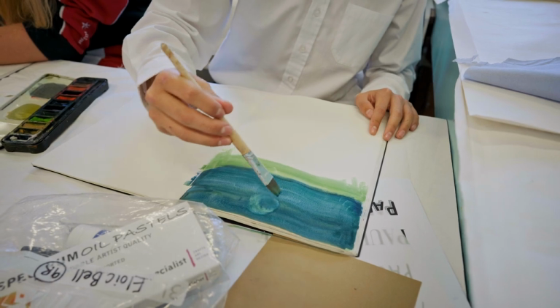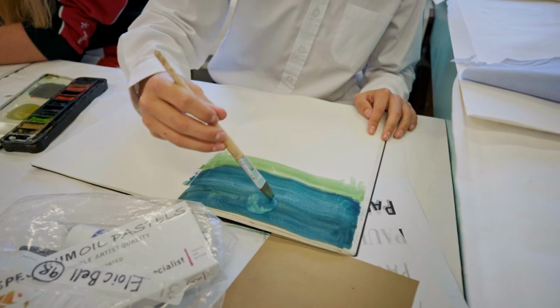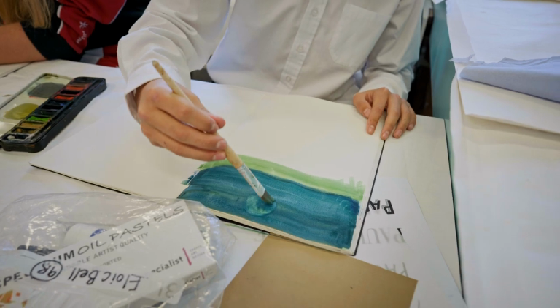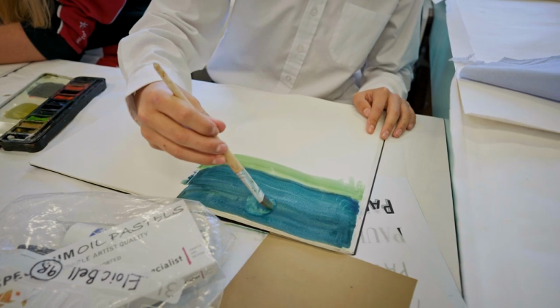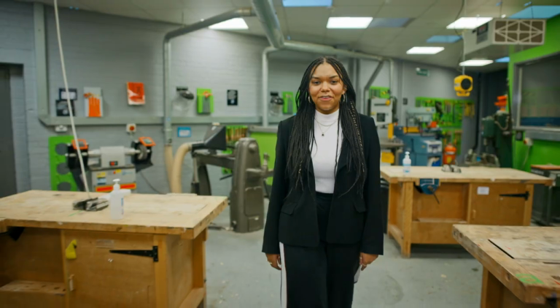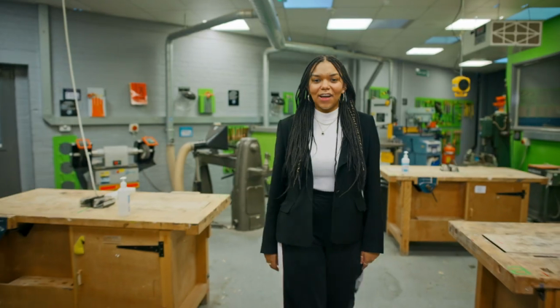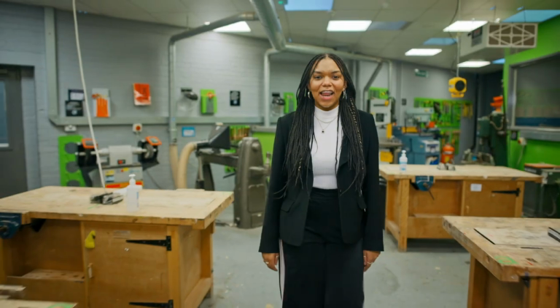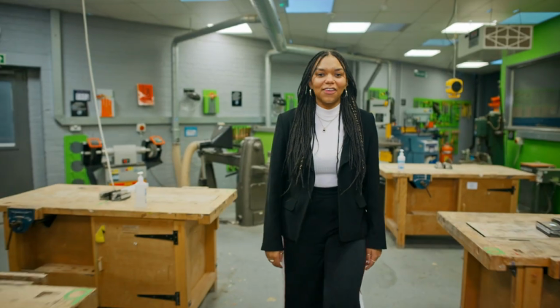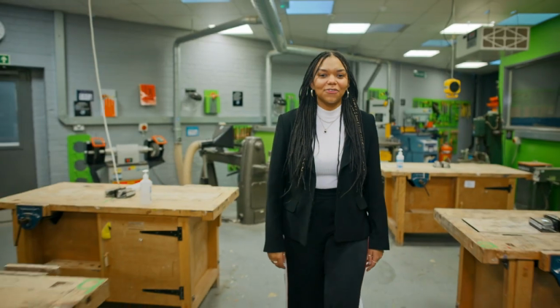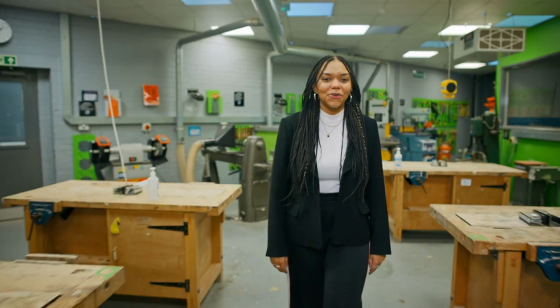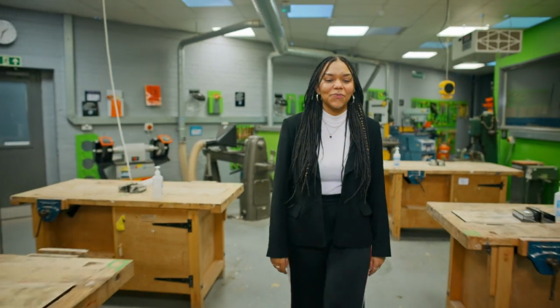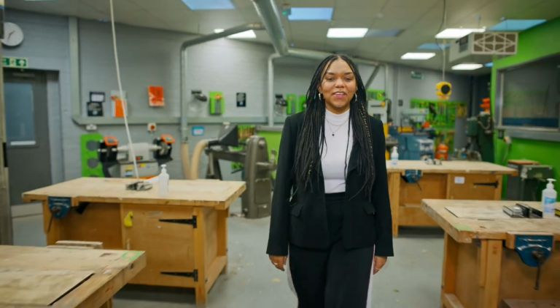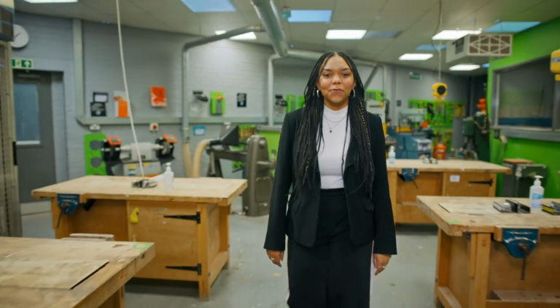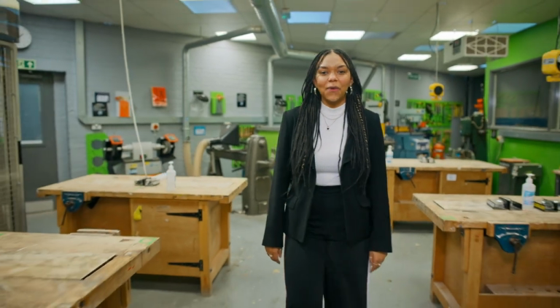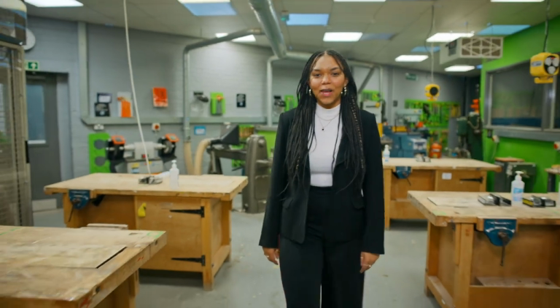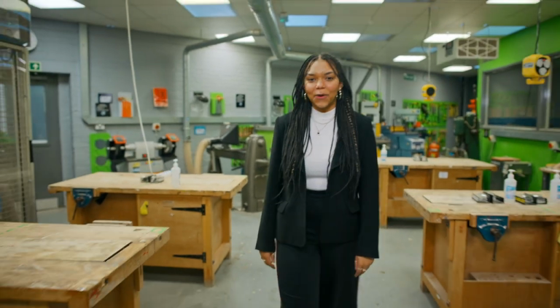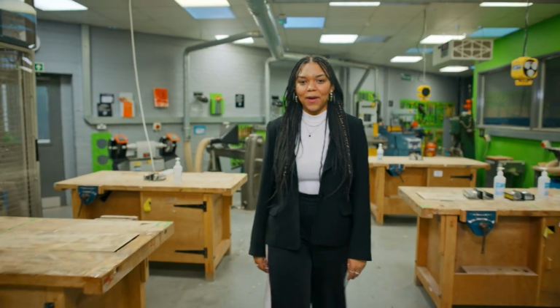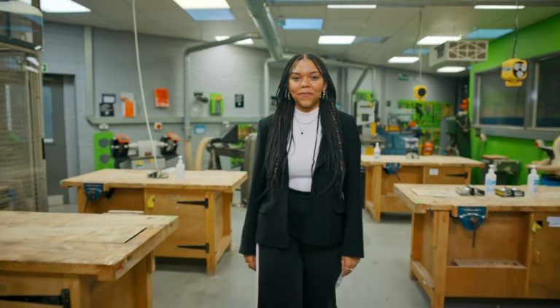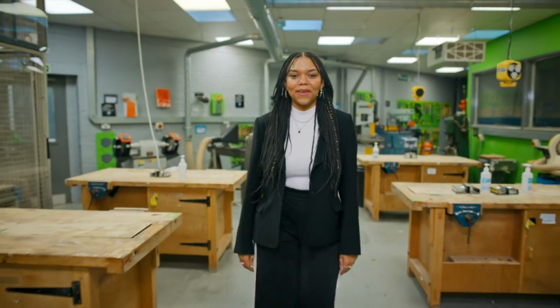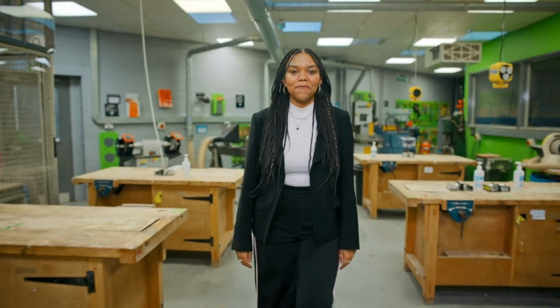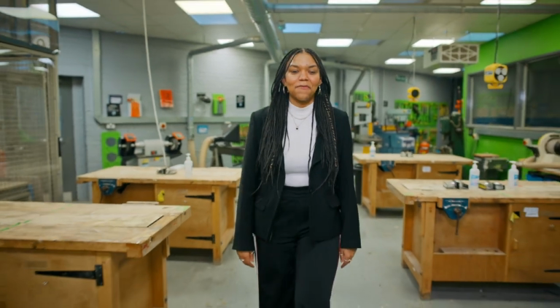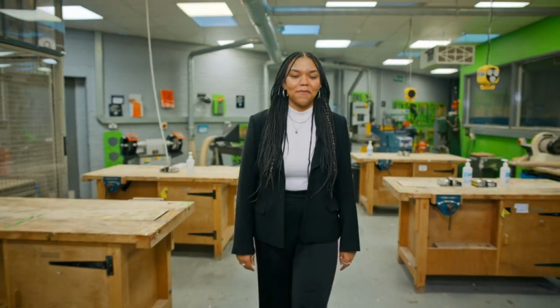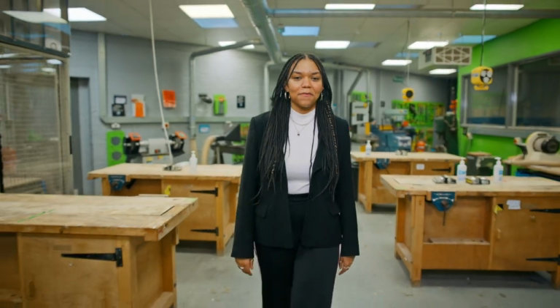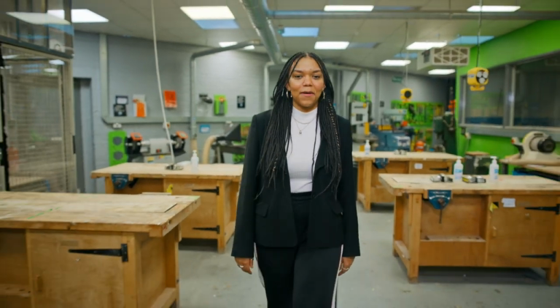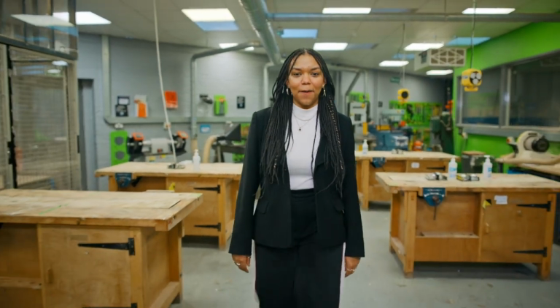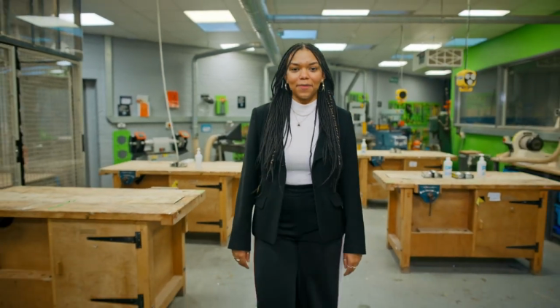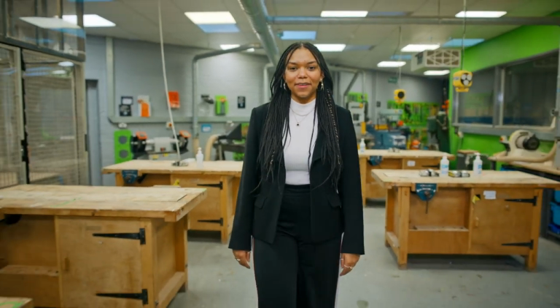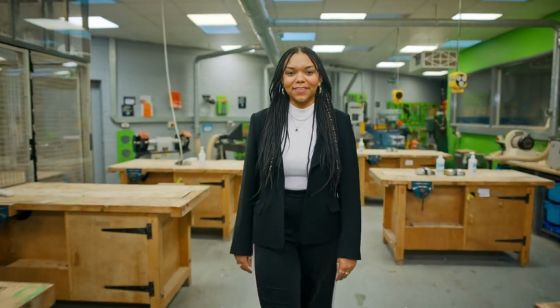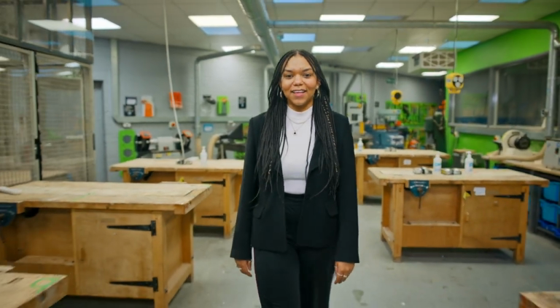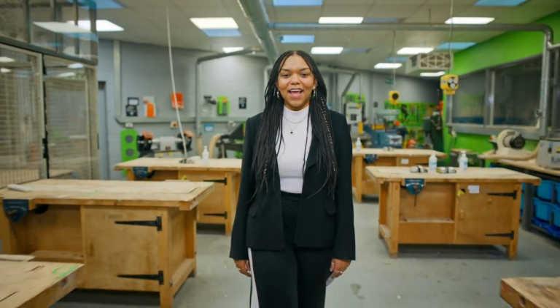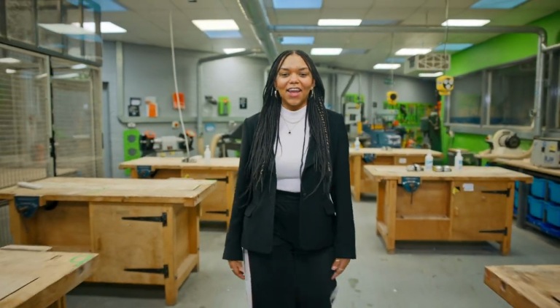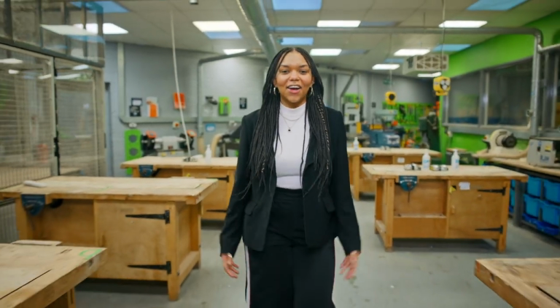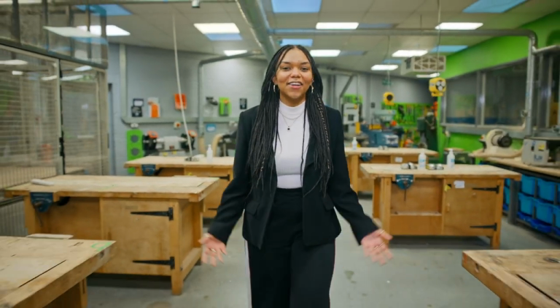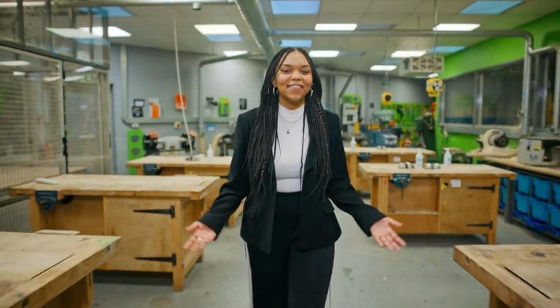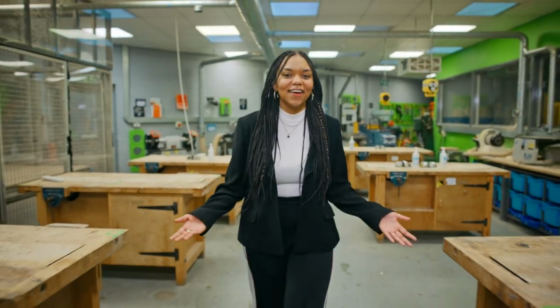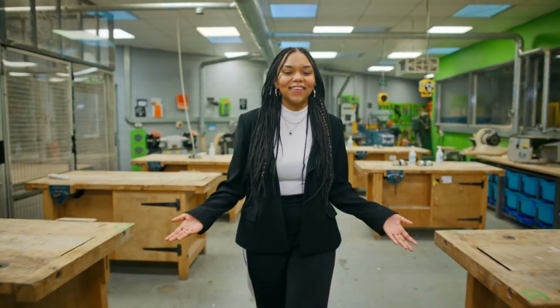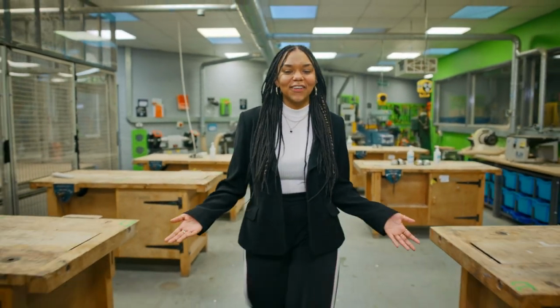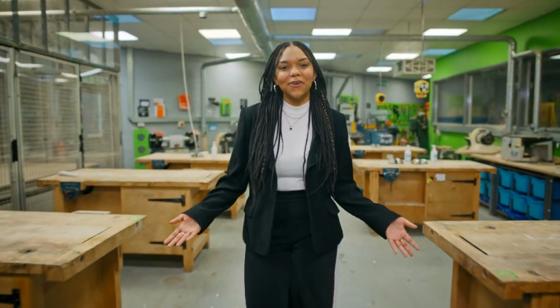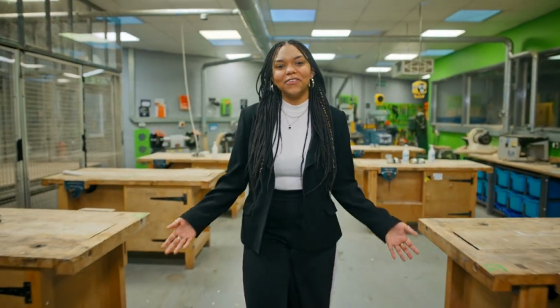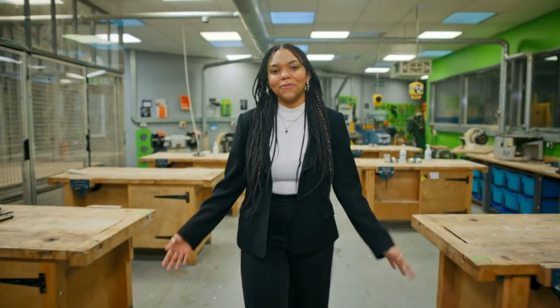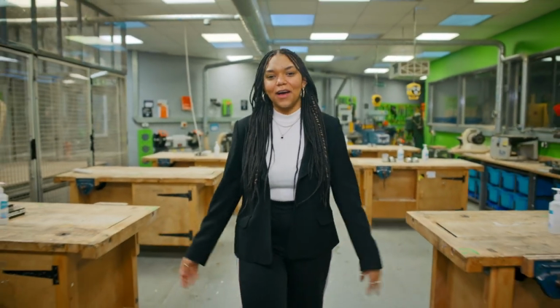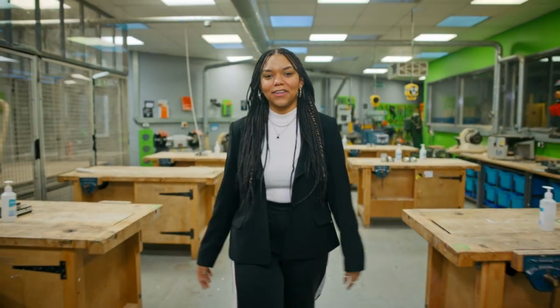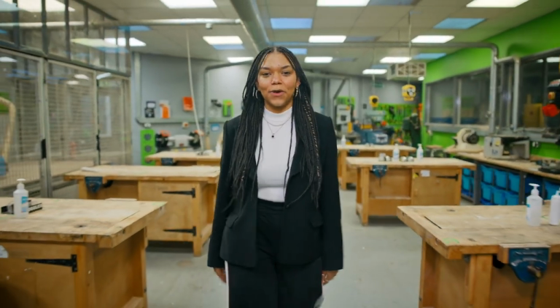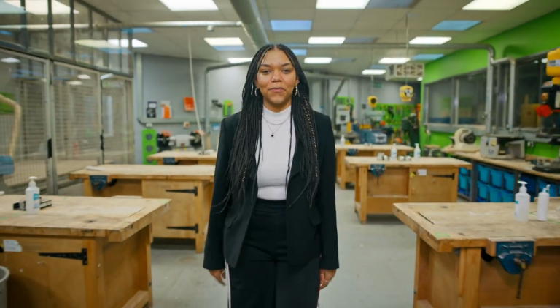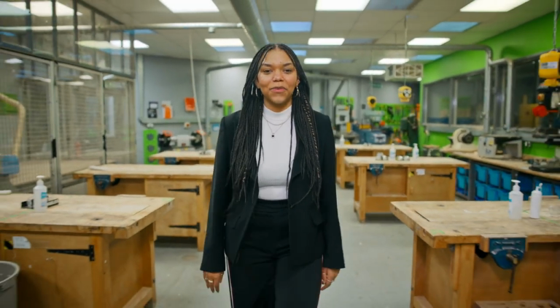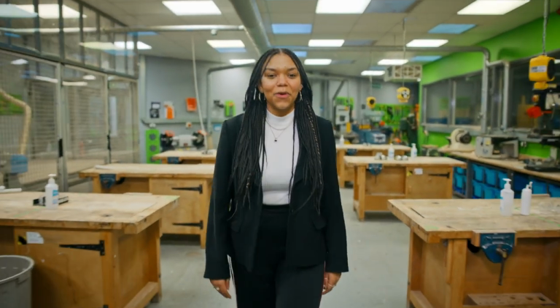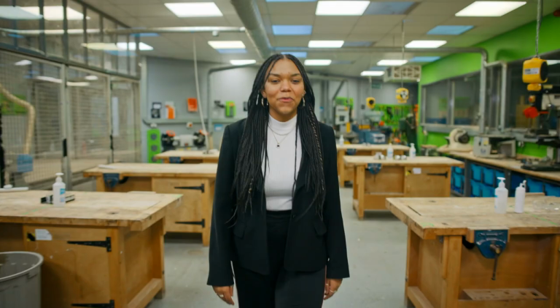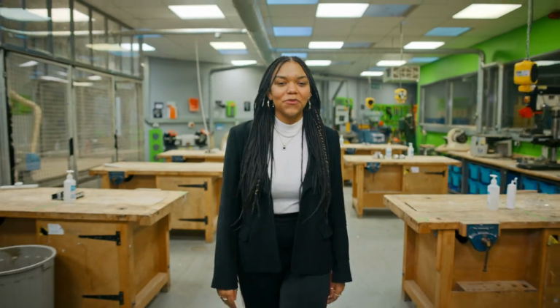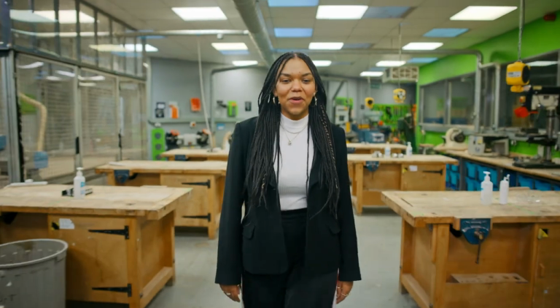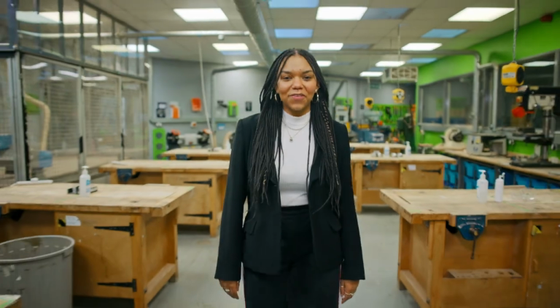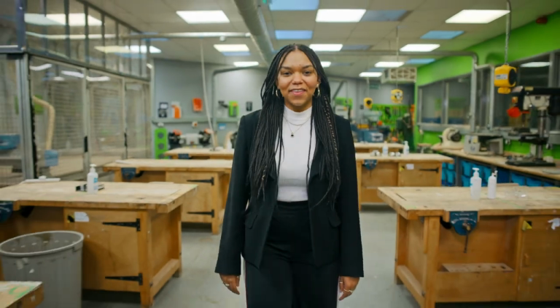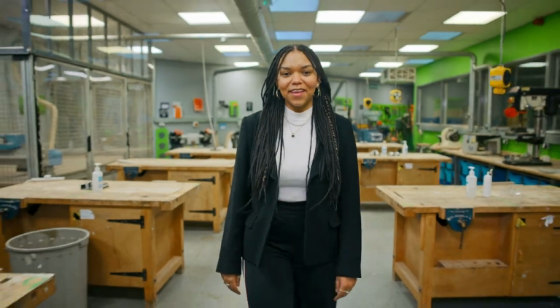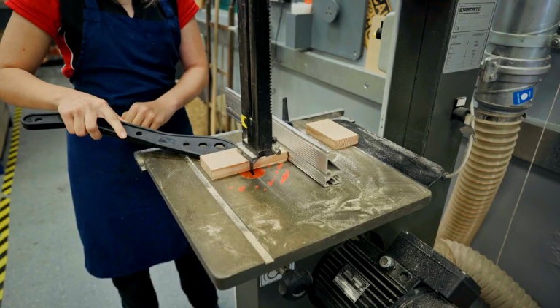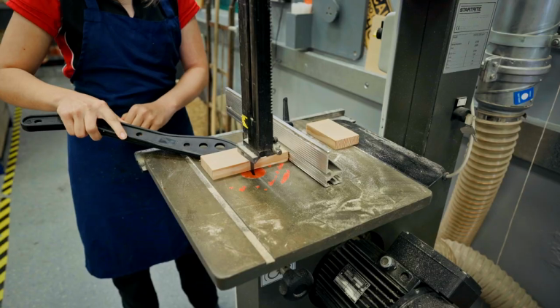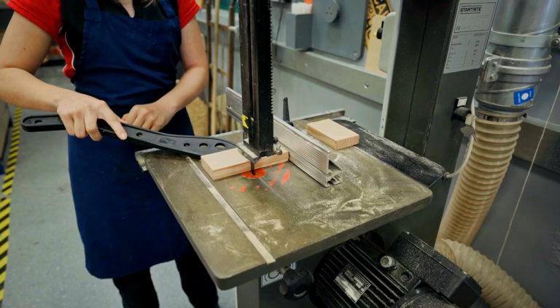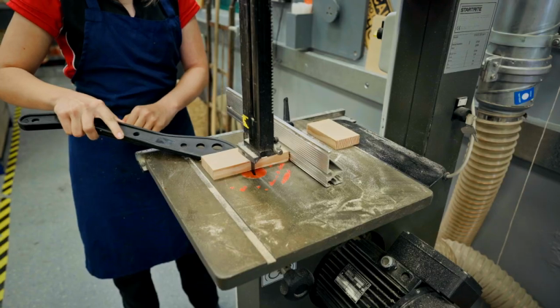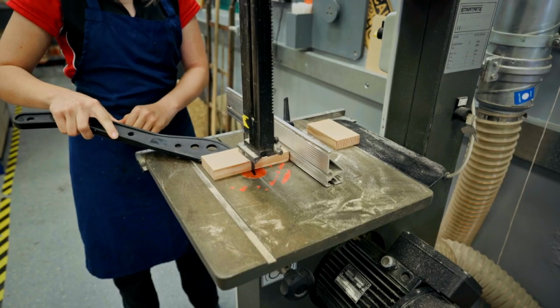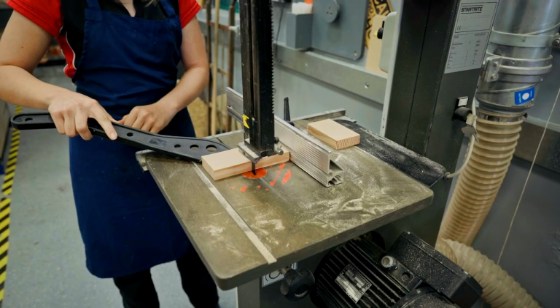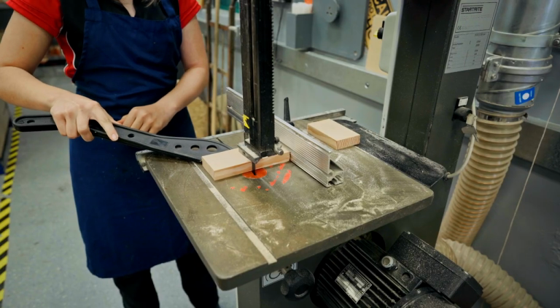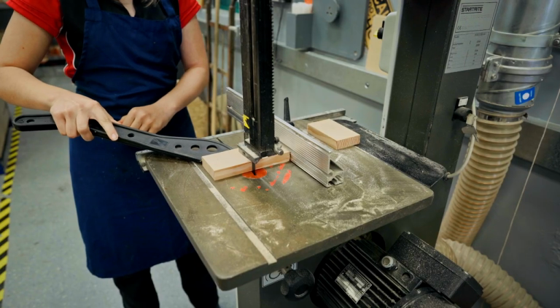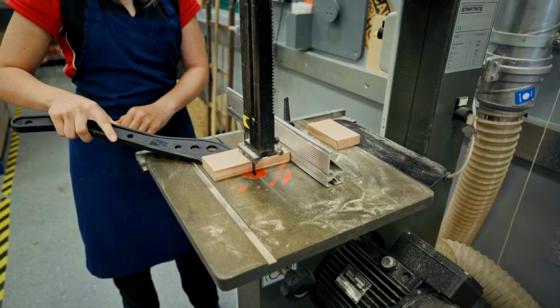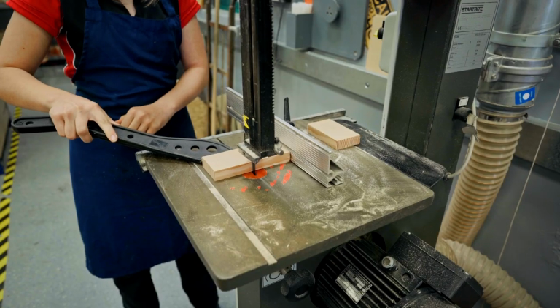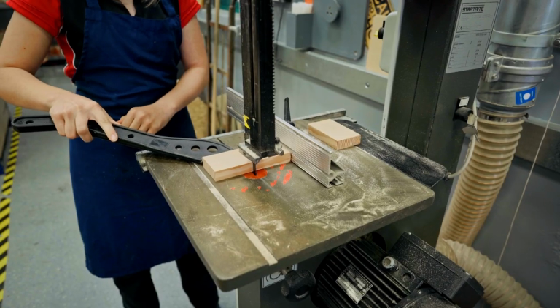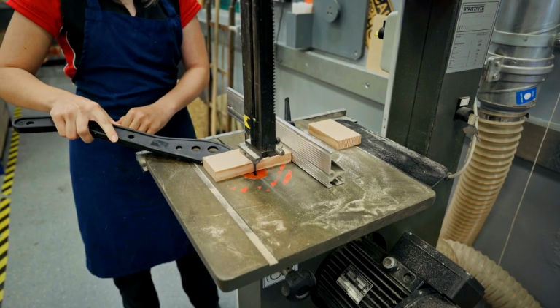Each of our classrooms is well equipped and fit for purpose, like our design technology workshops which boast state of the art tools and equipment.